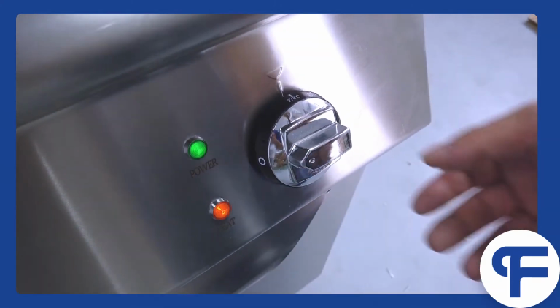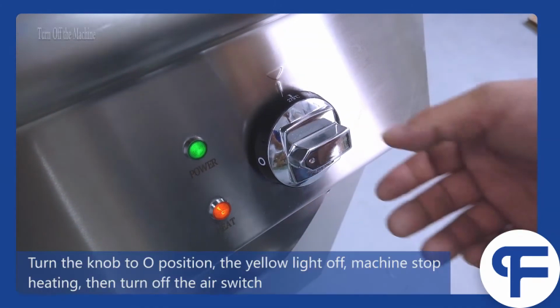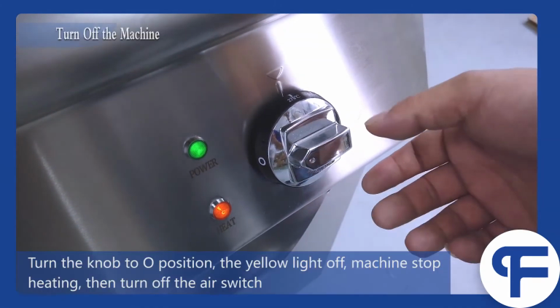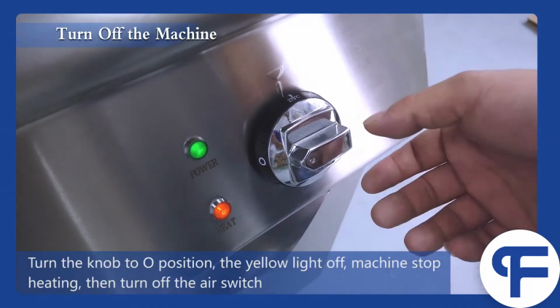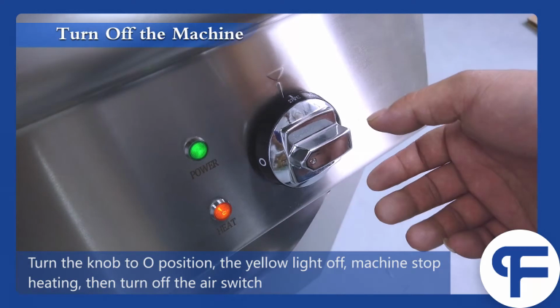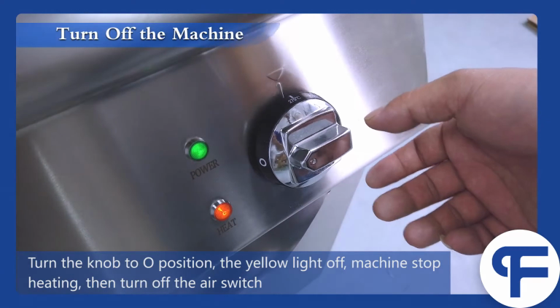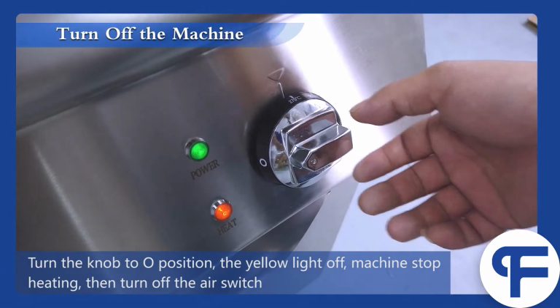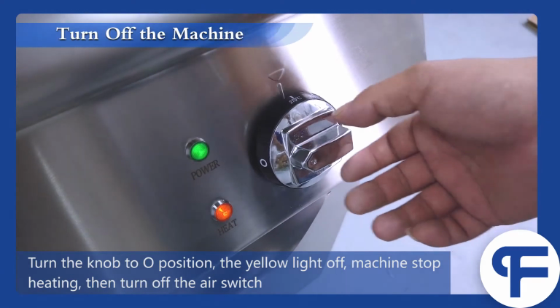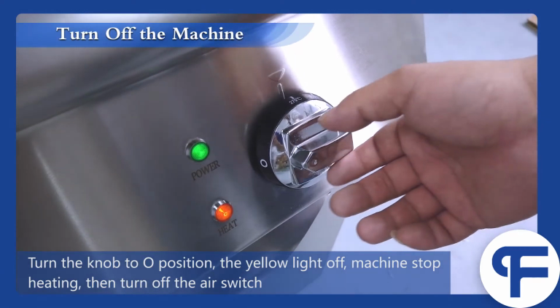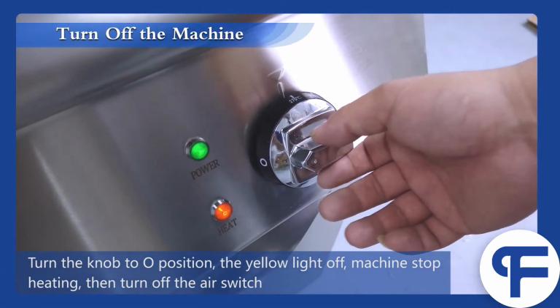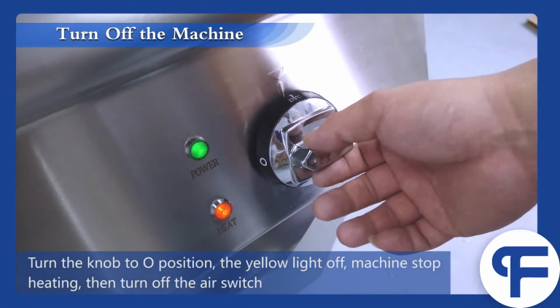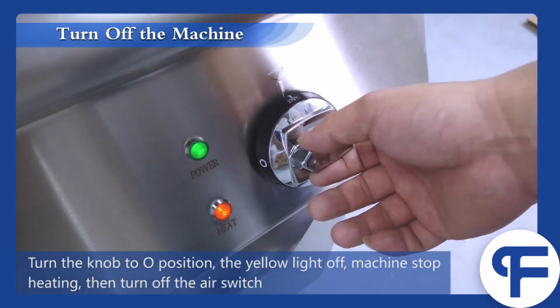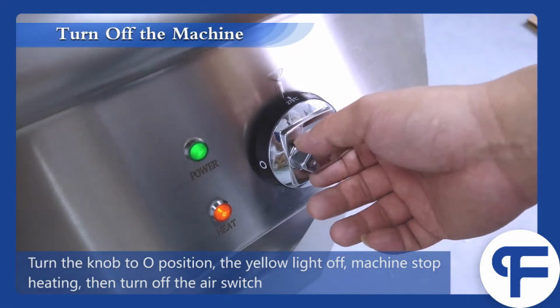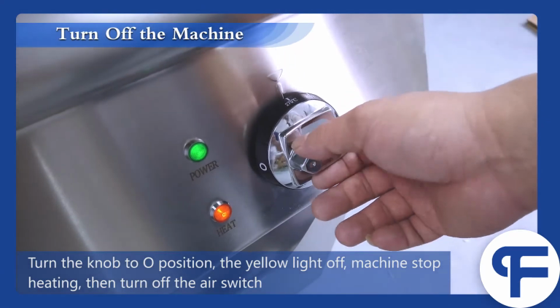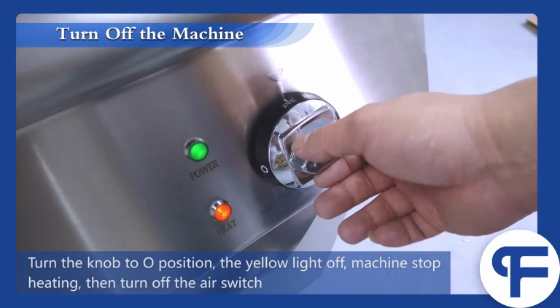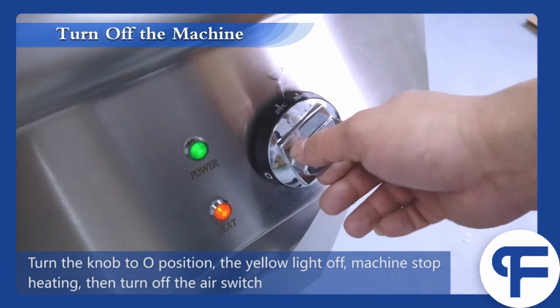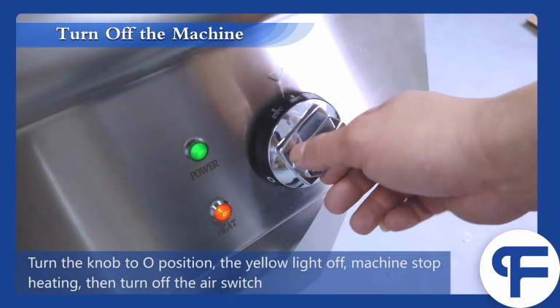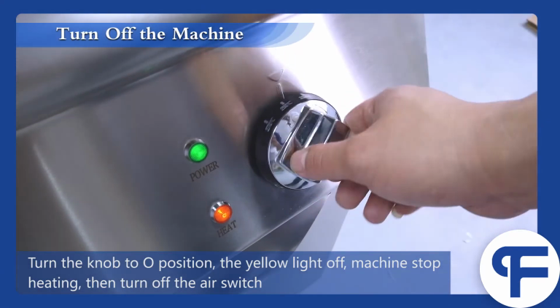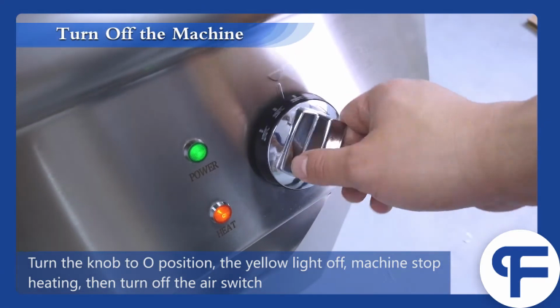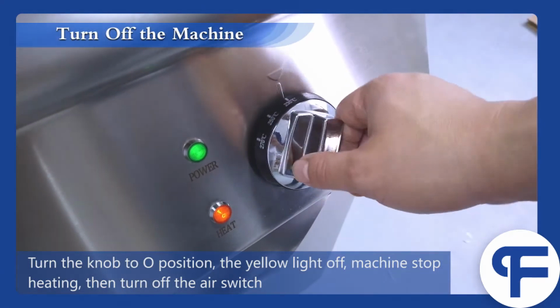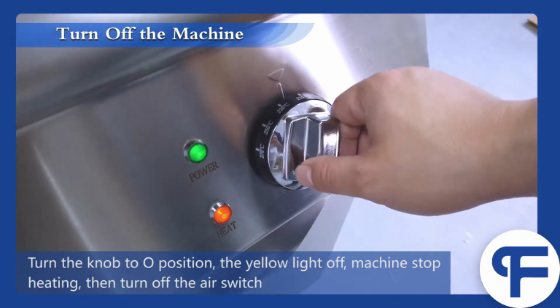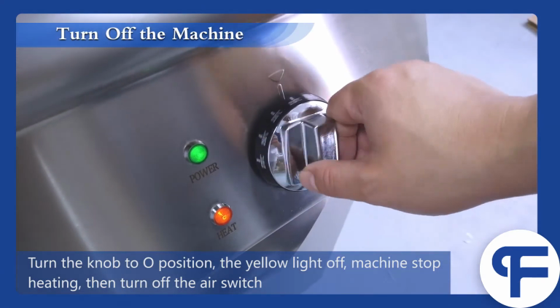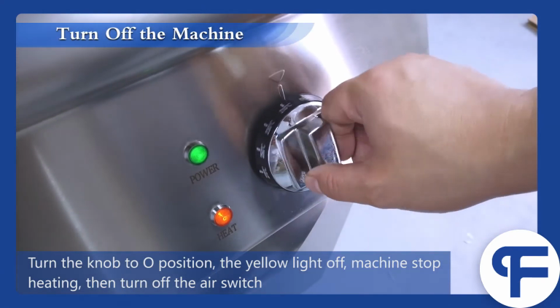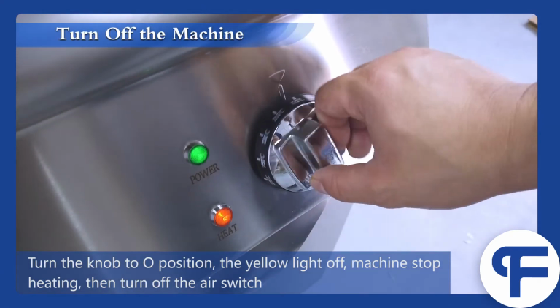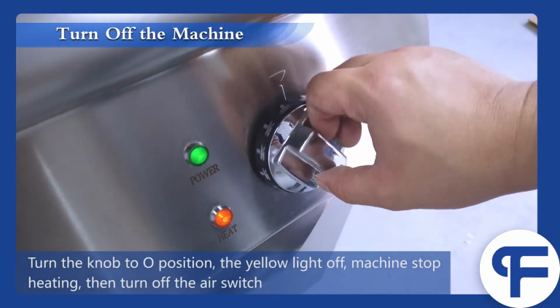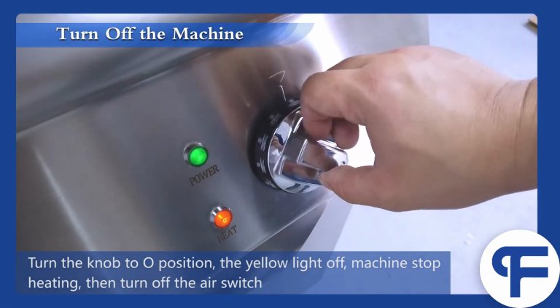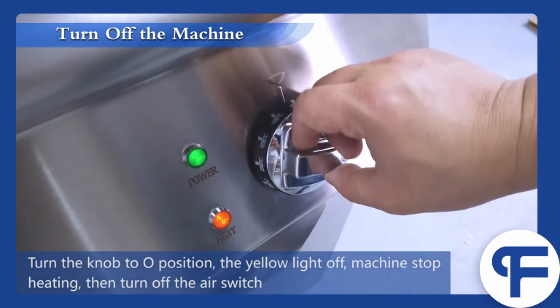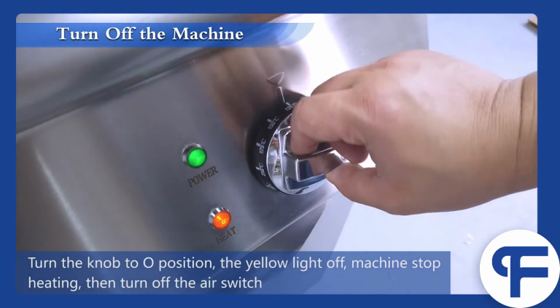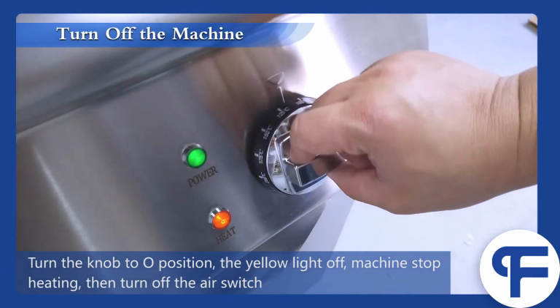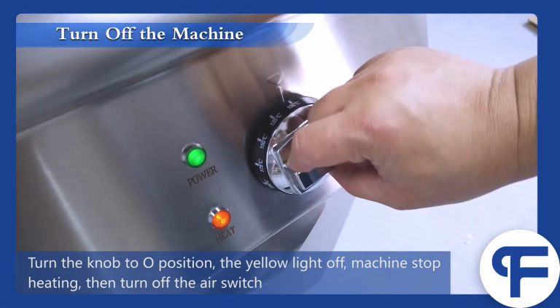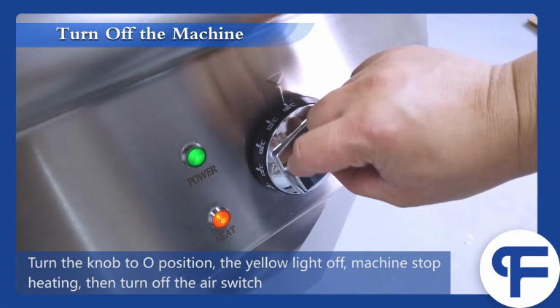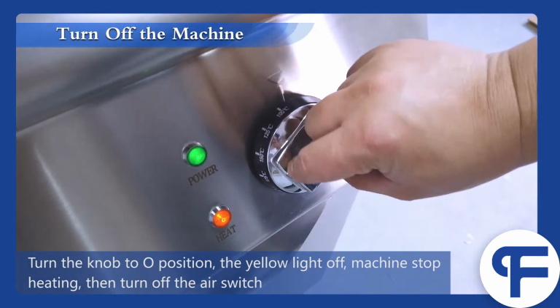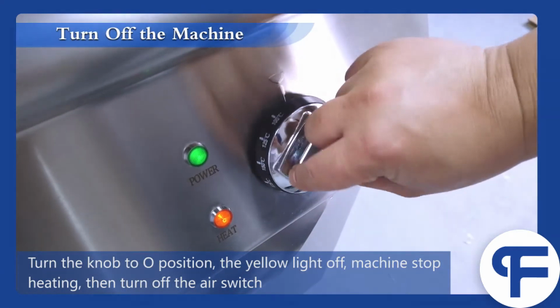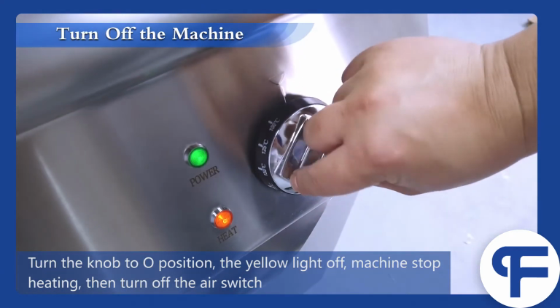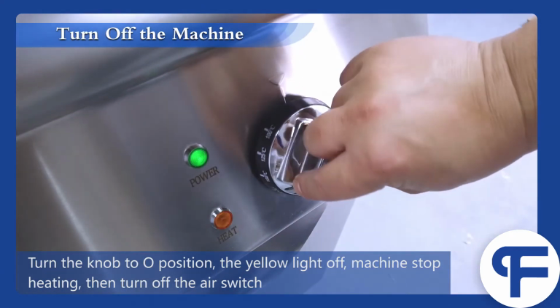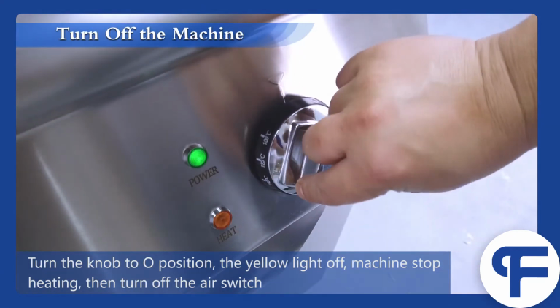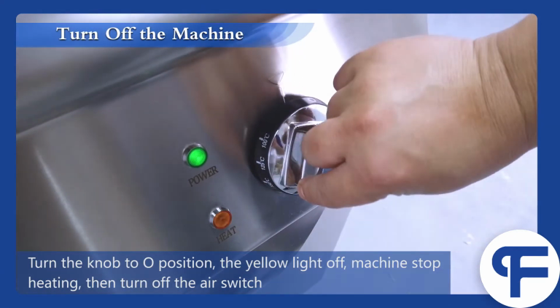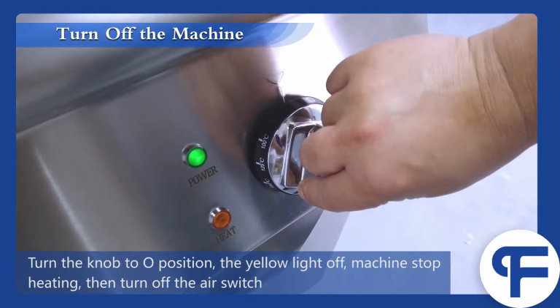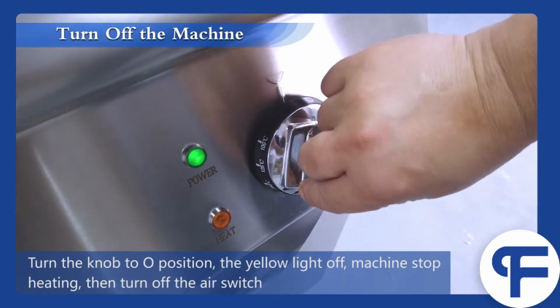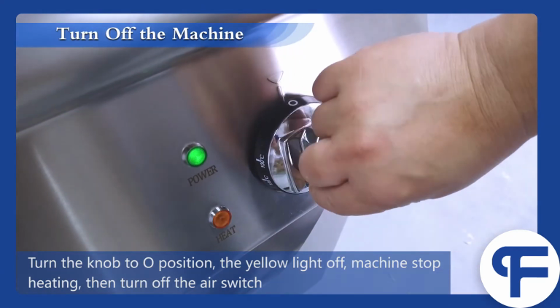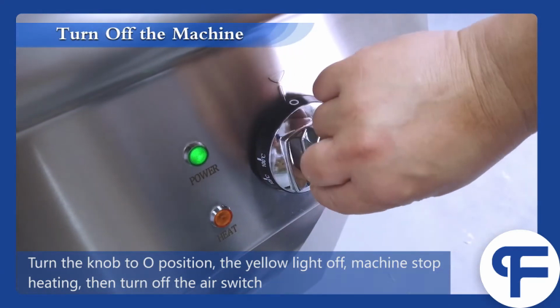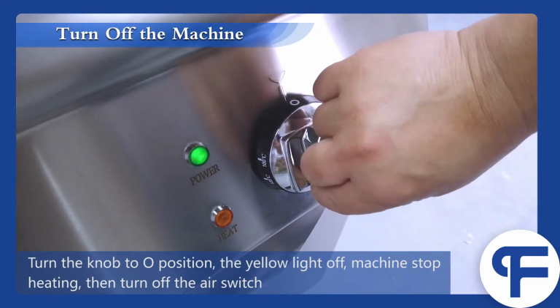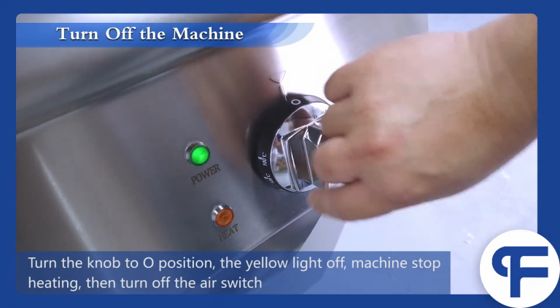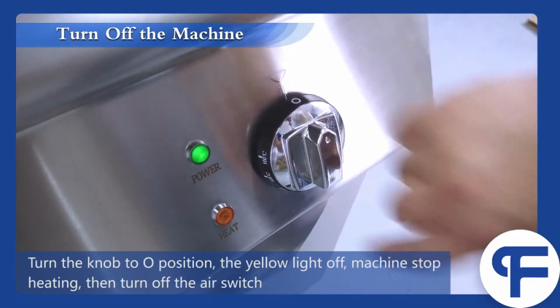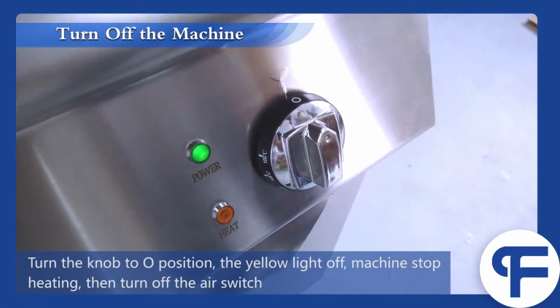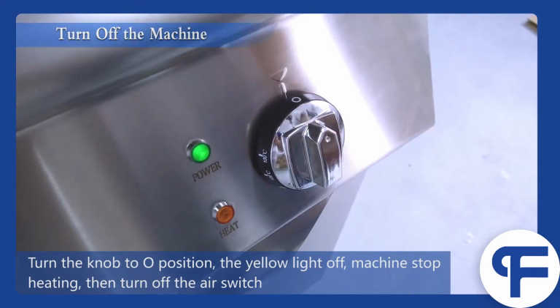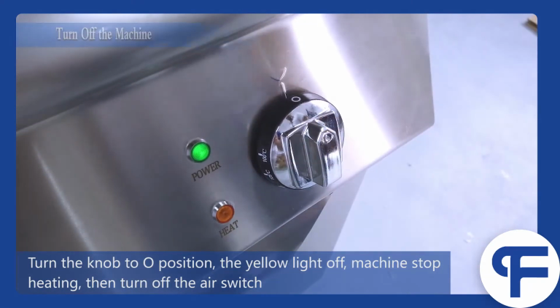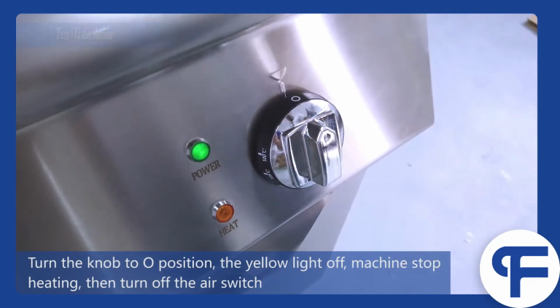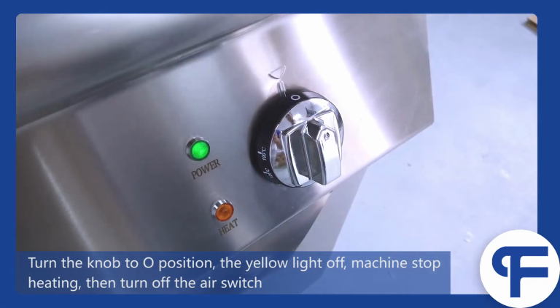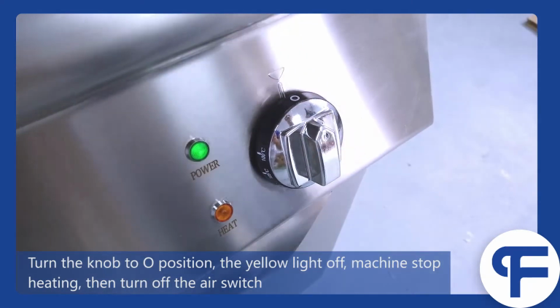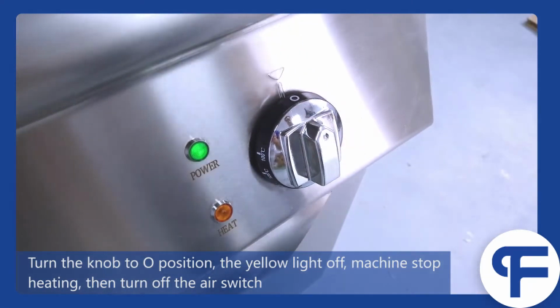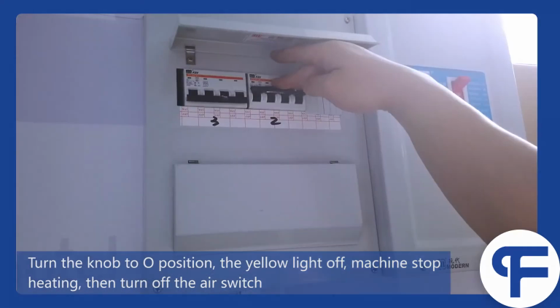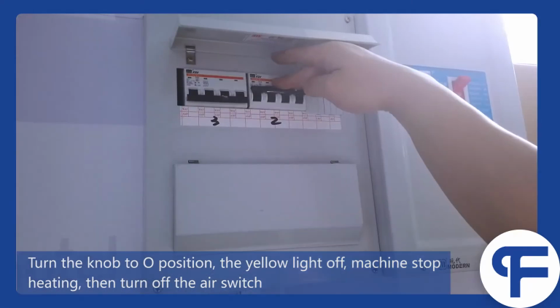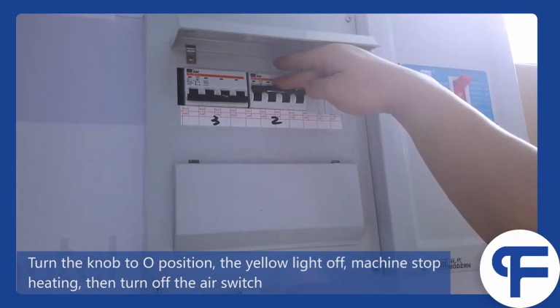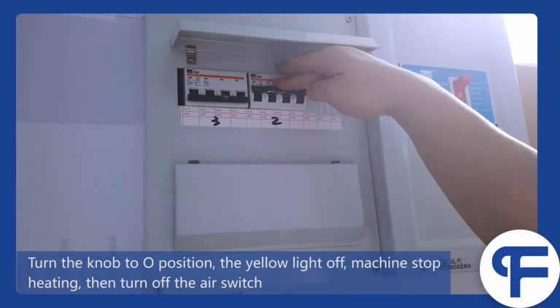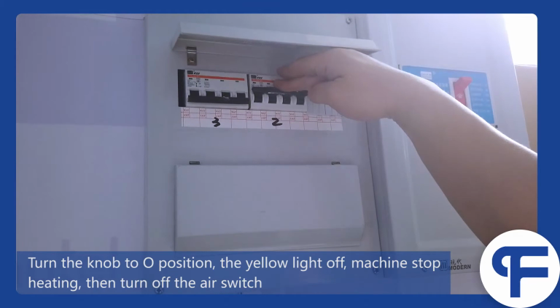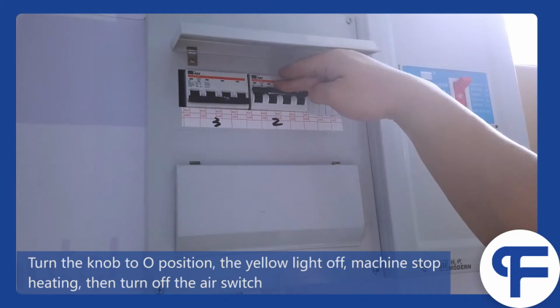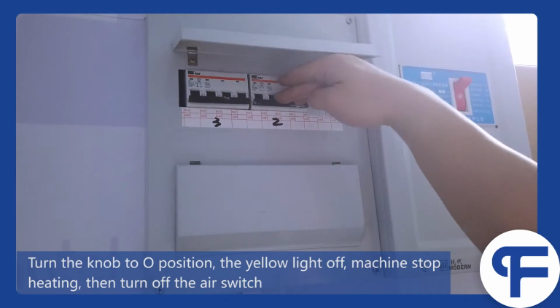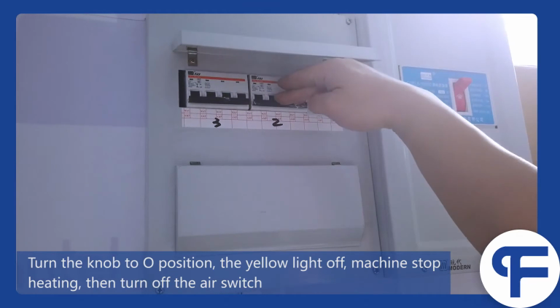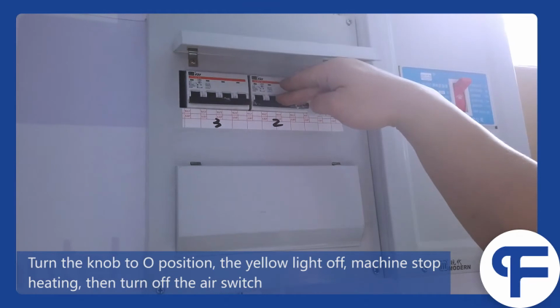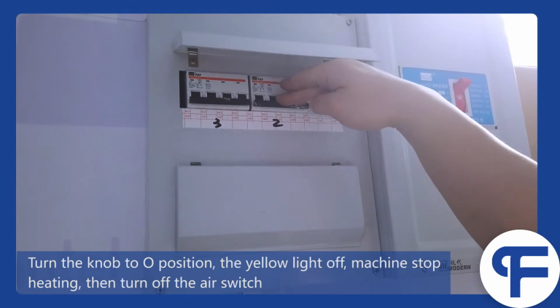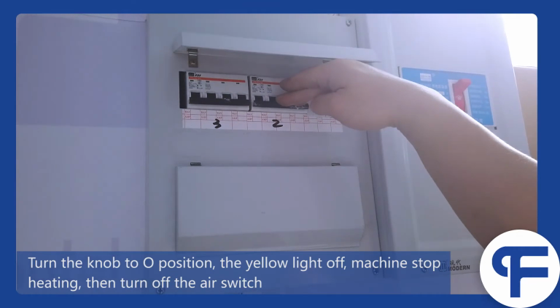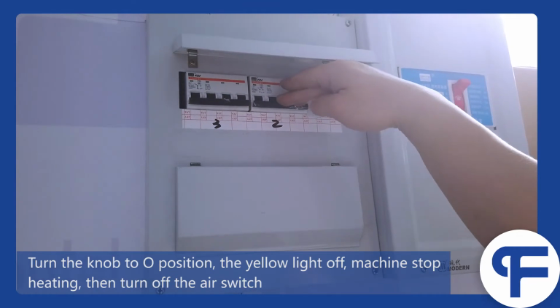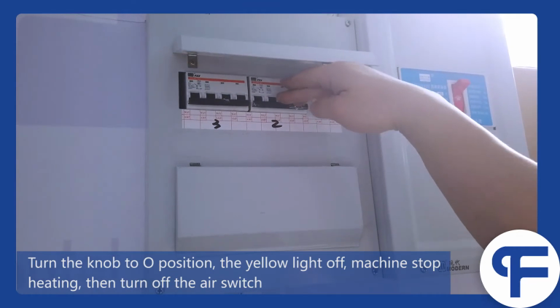Turn the knob to zero position, the yellow light turns off, machine stops heating, then turn off the L switch.